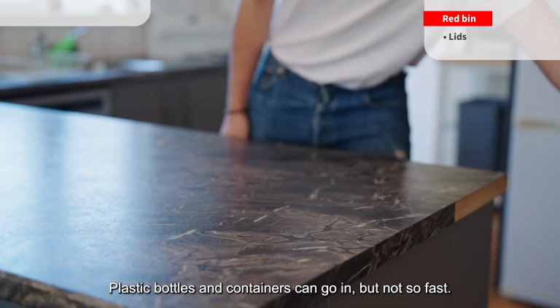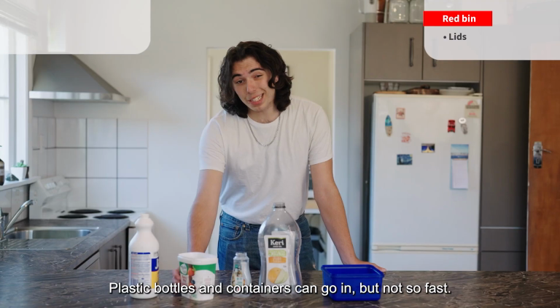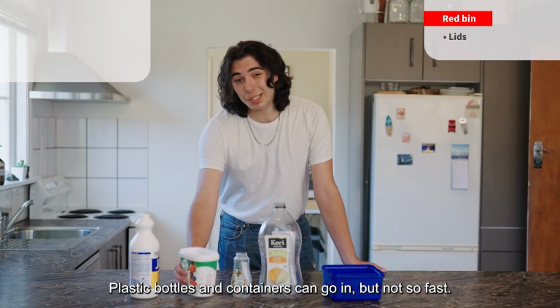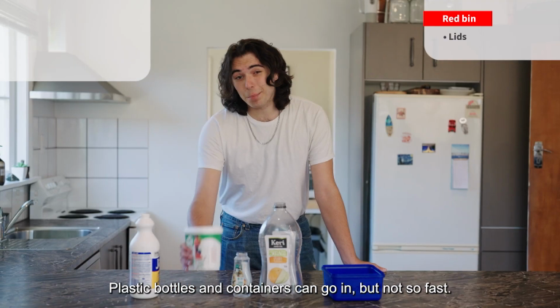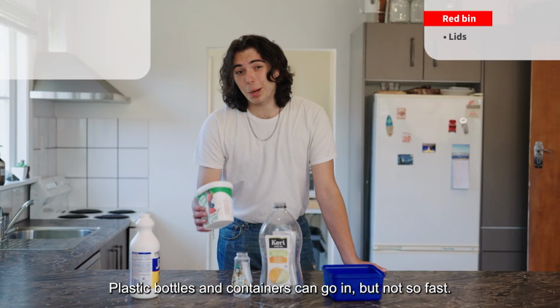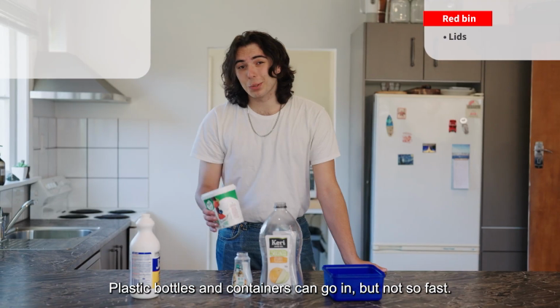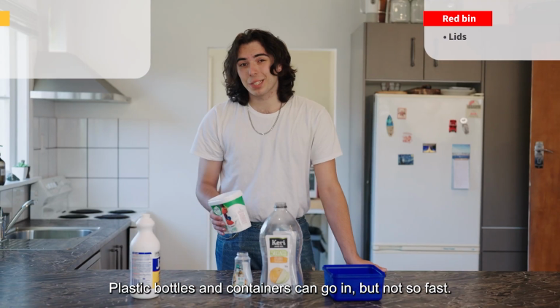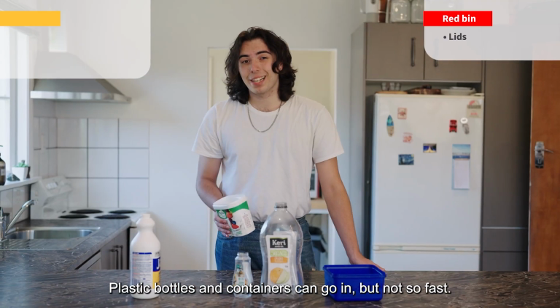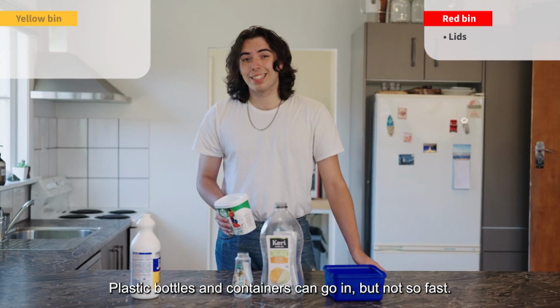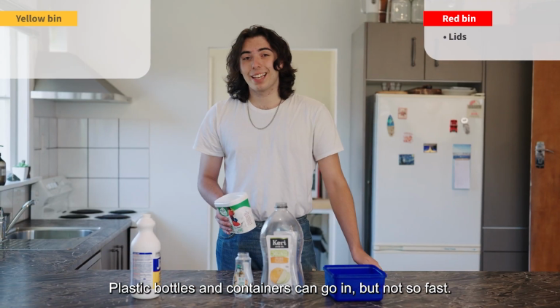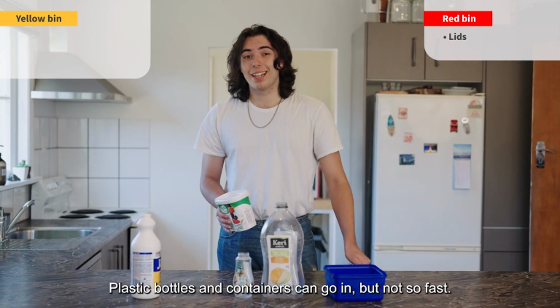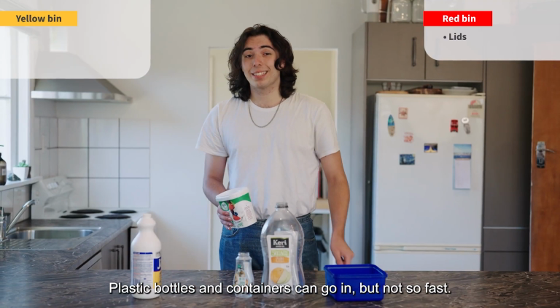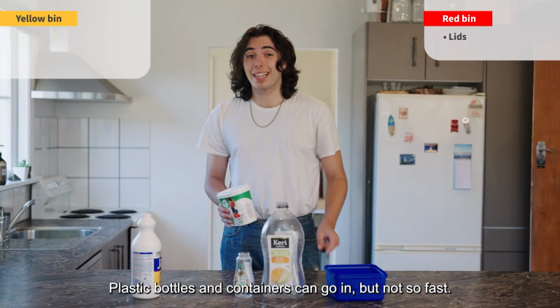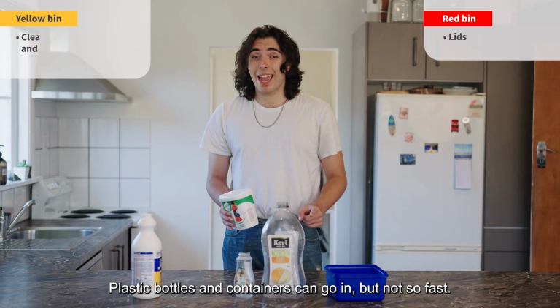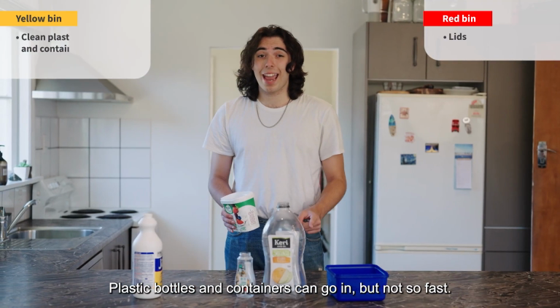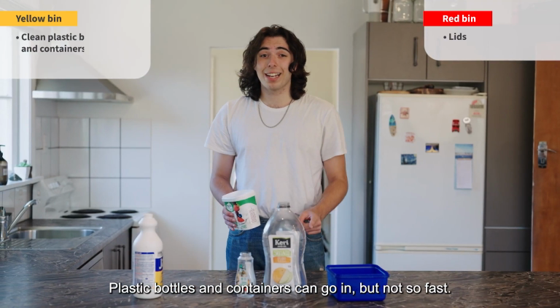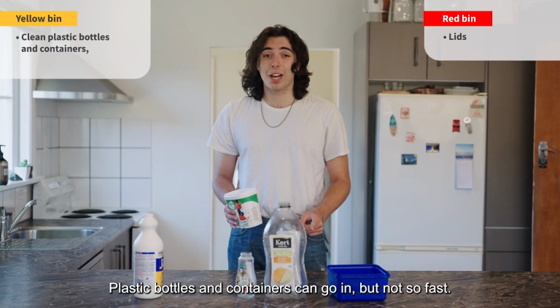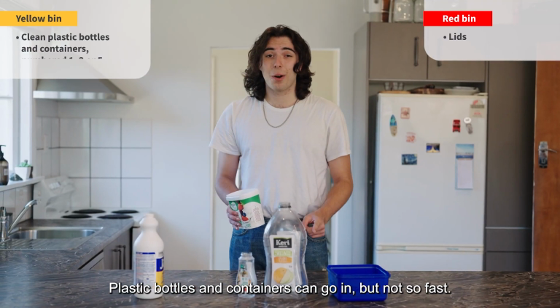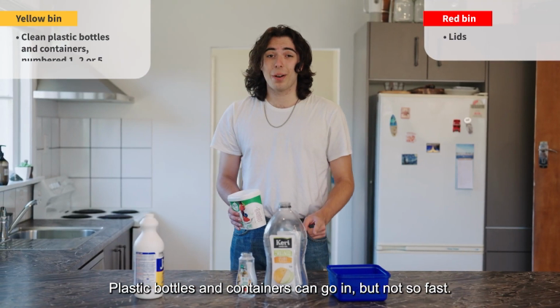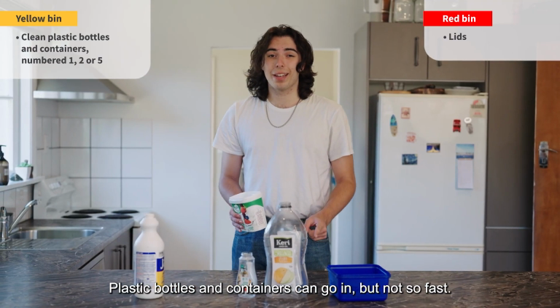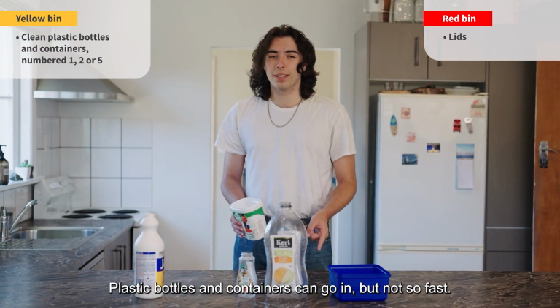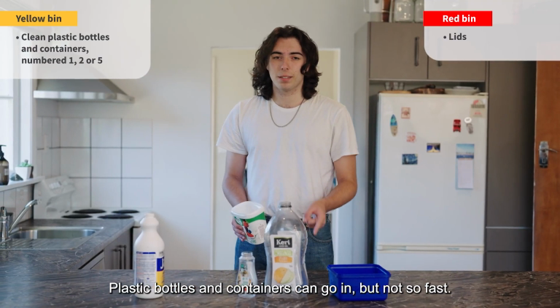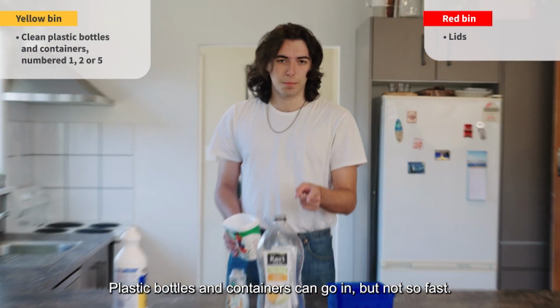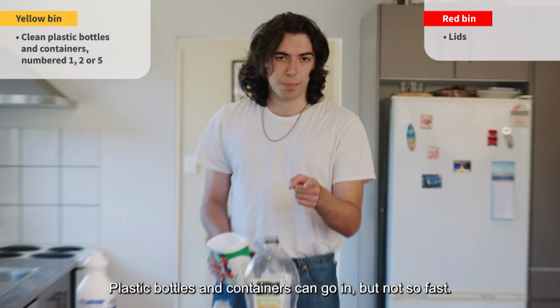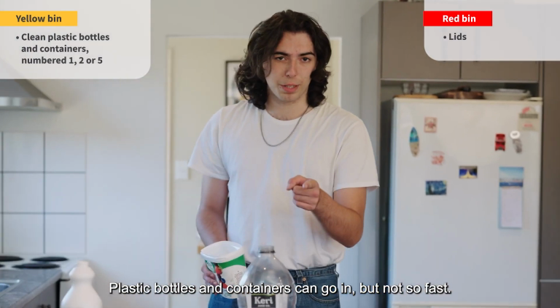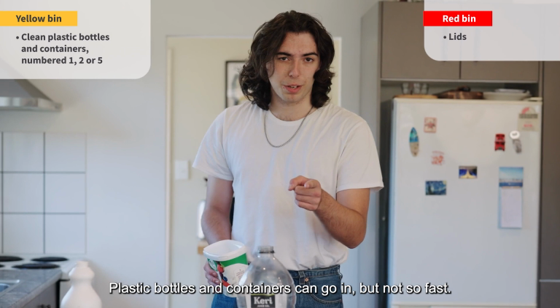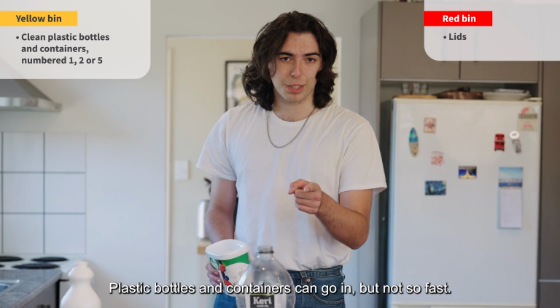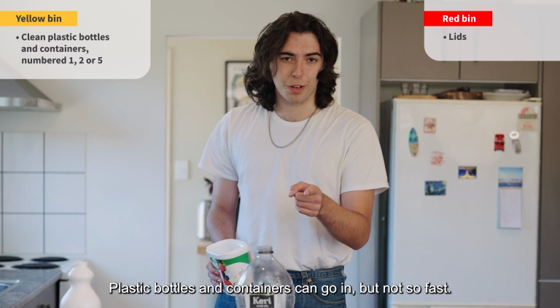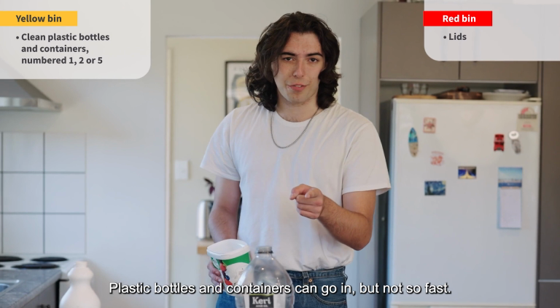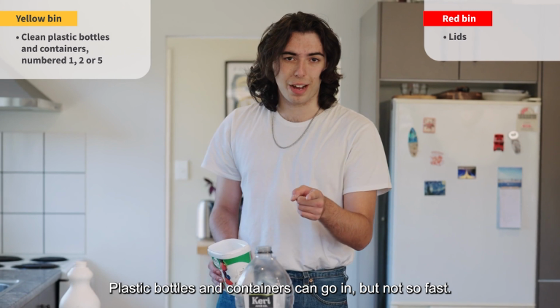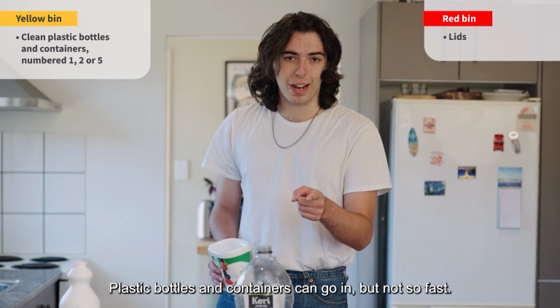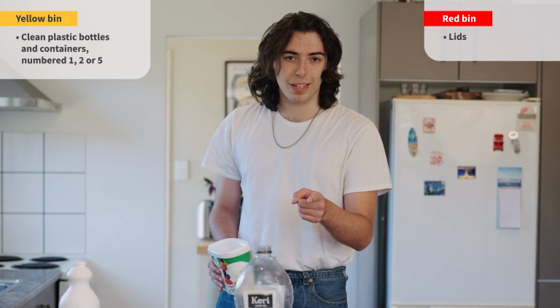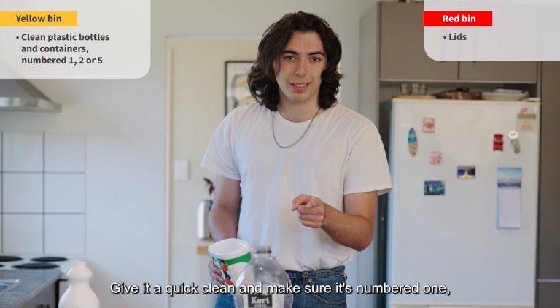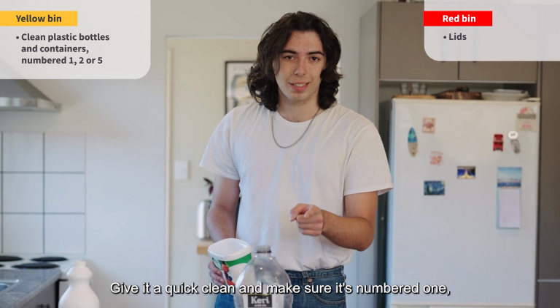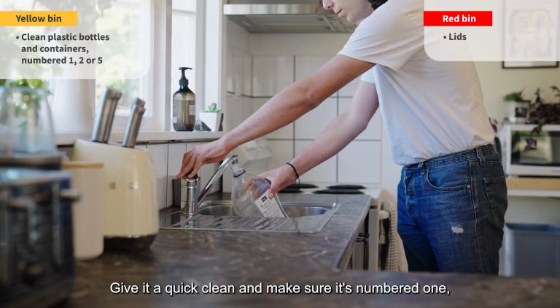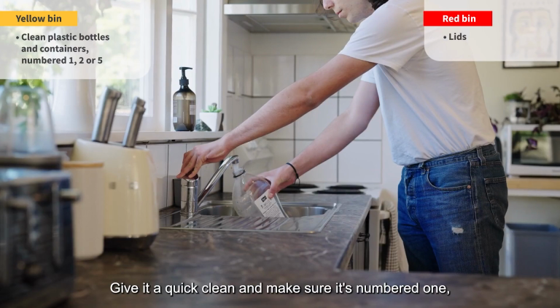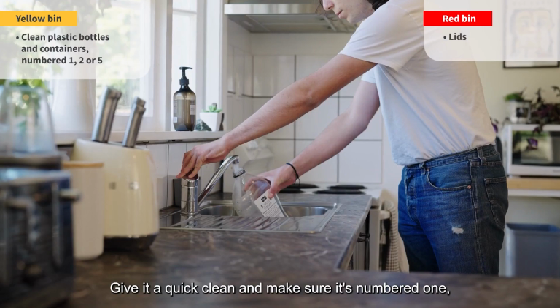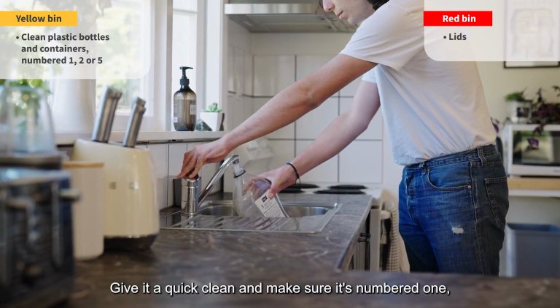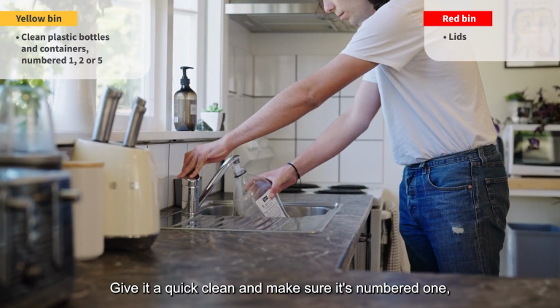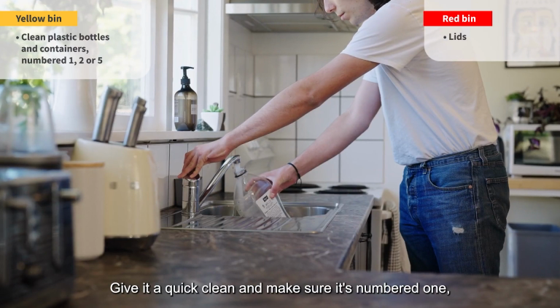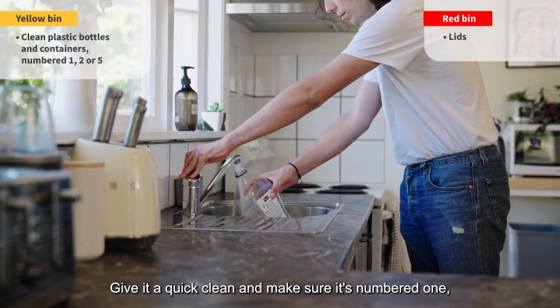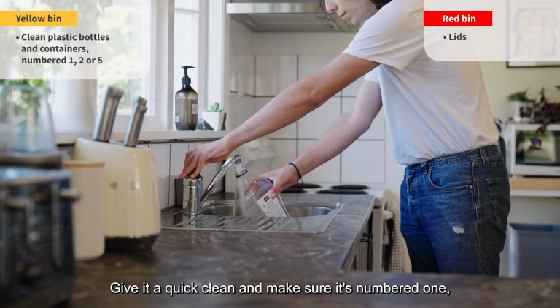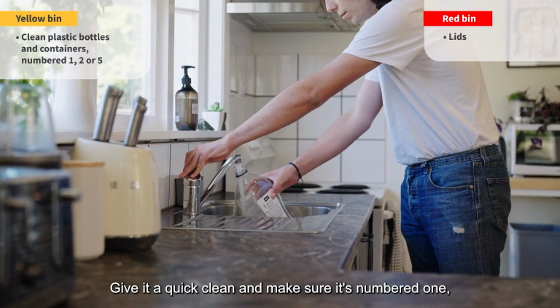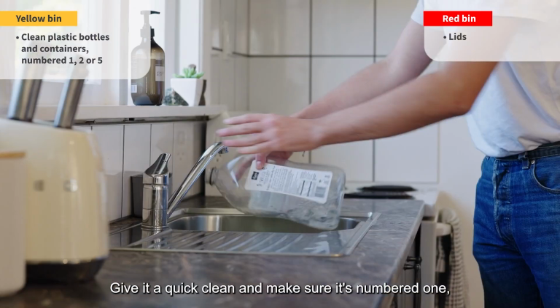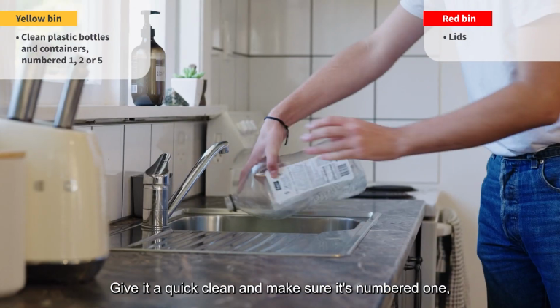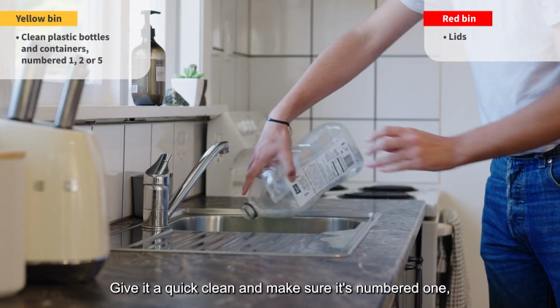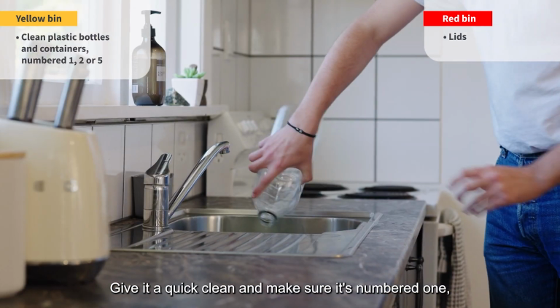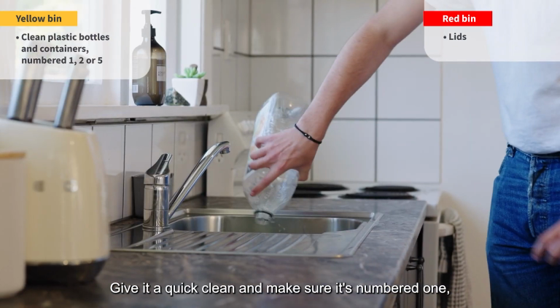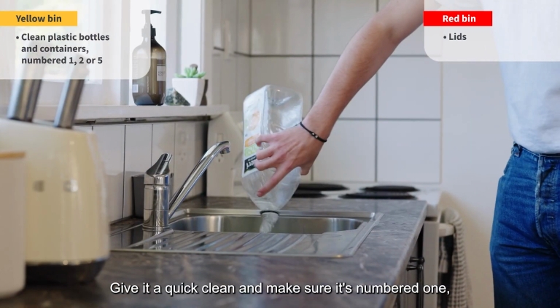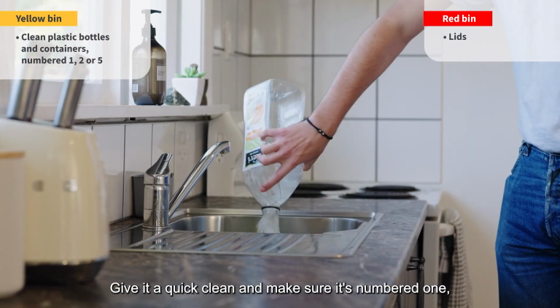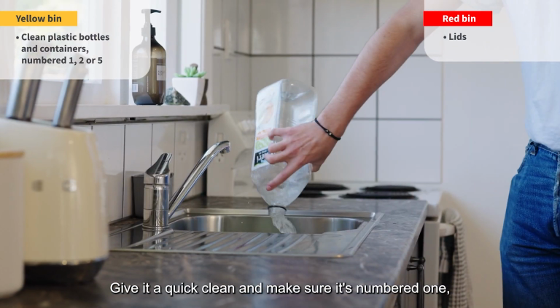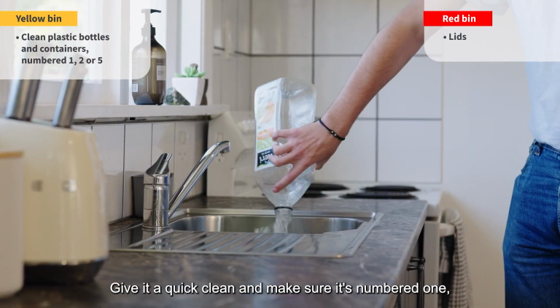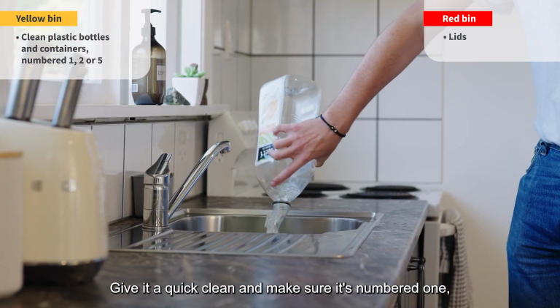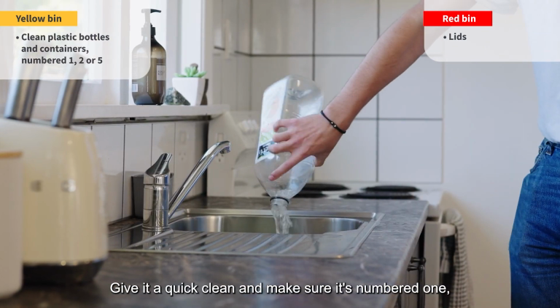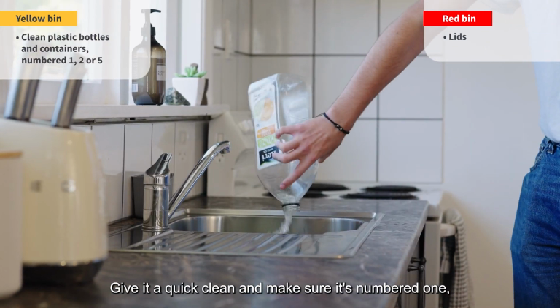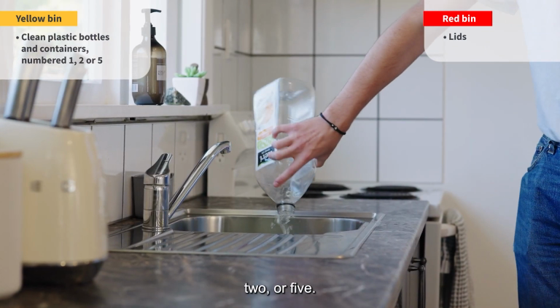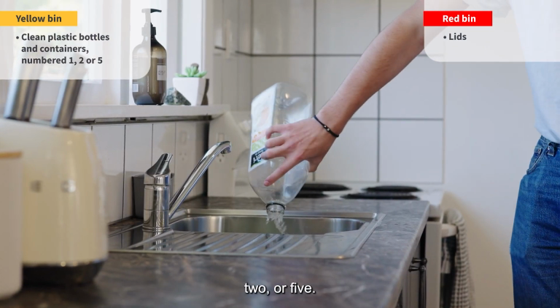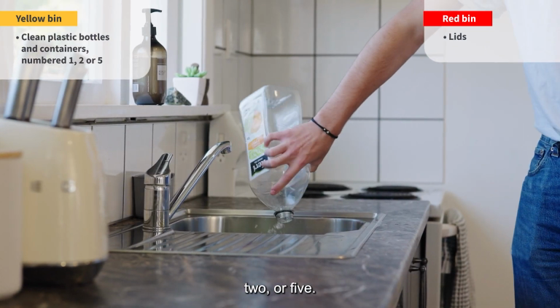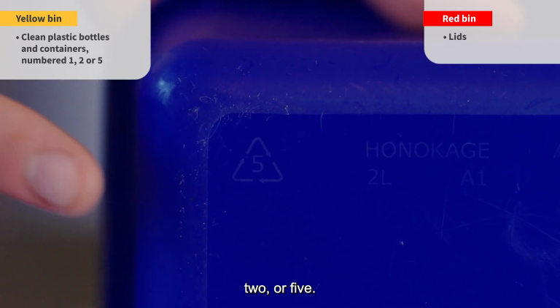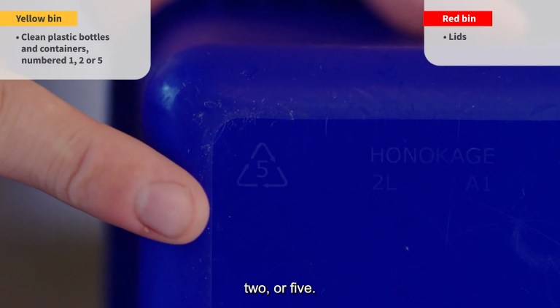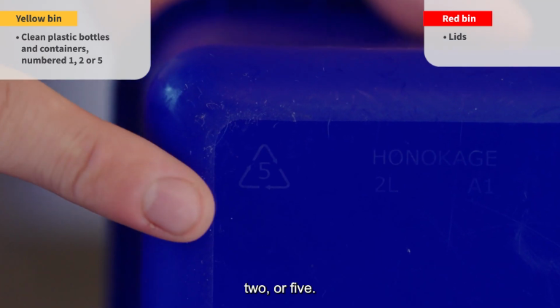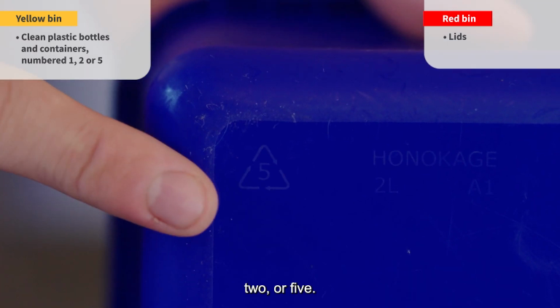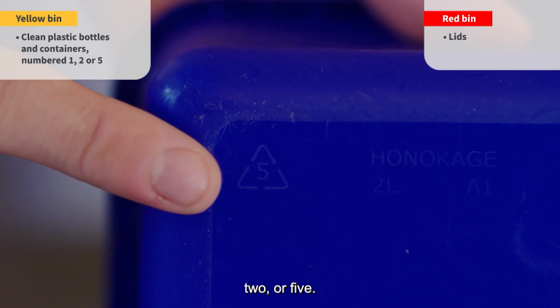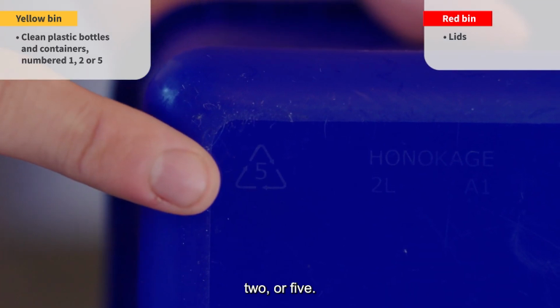Plastic bottles and containers can go in, but not so fast. Give it a quick clean and make sure it's numbered one, two, or five.